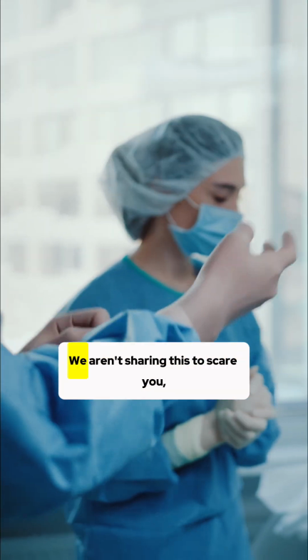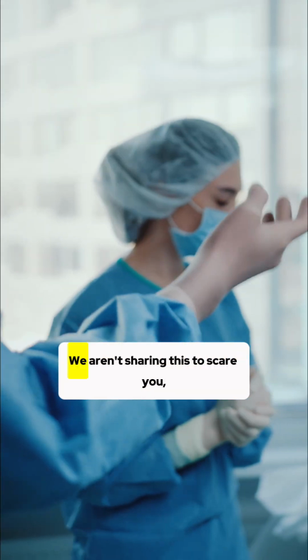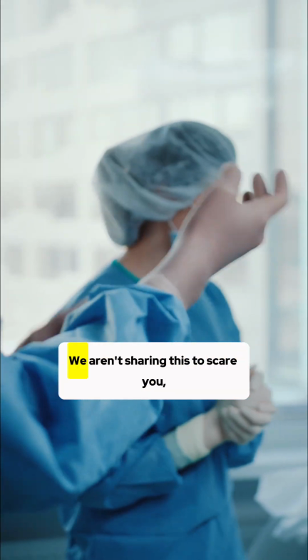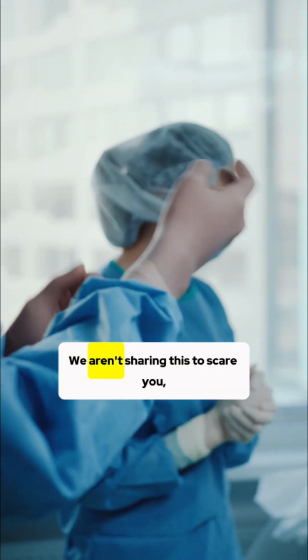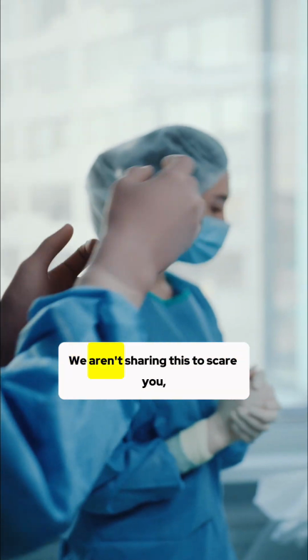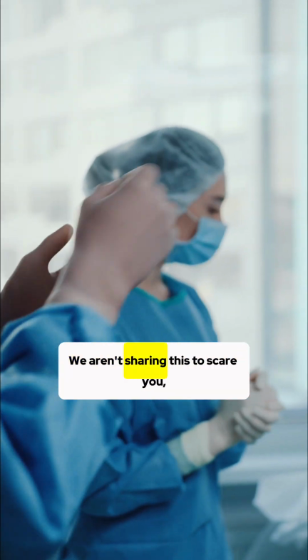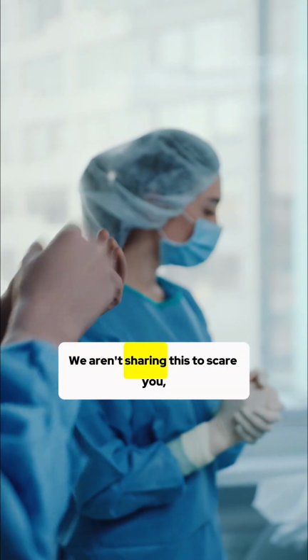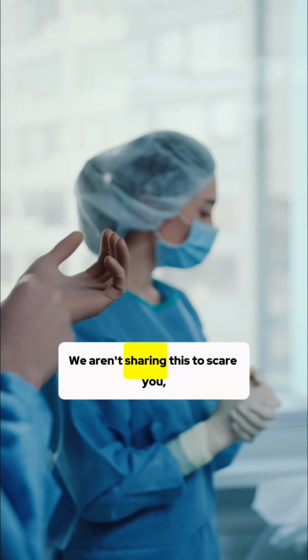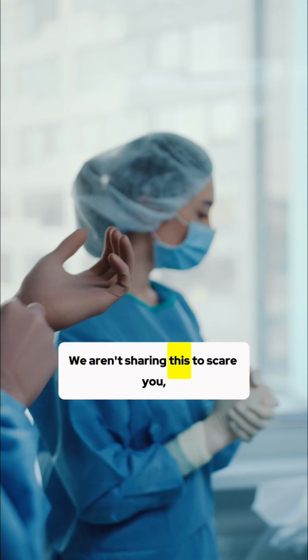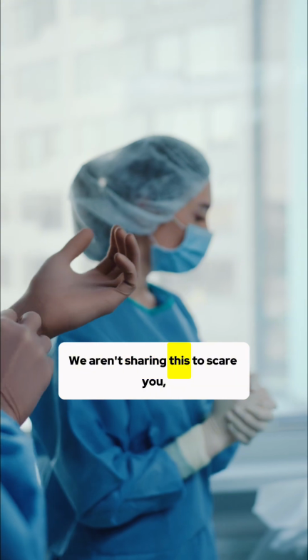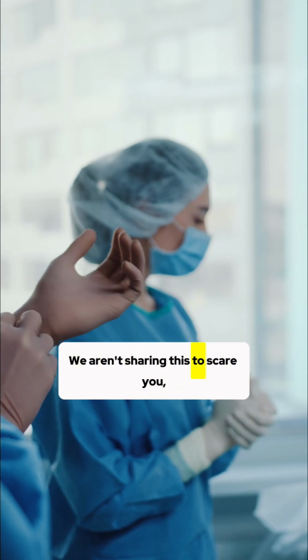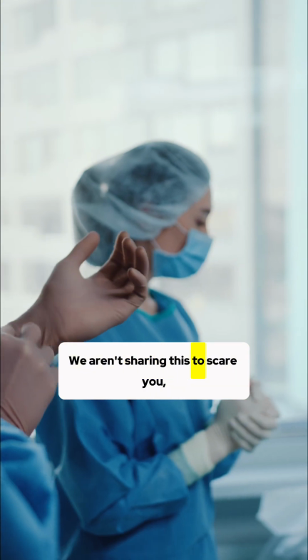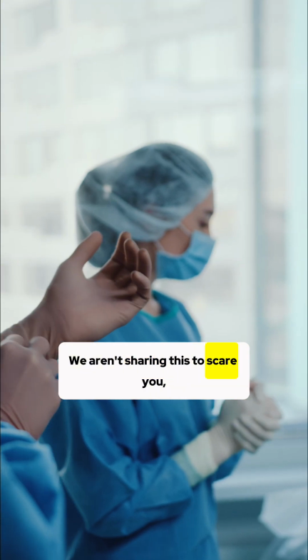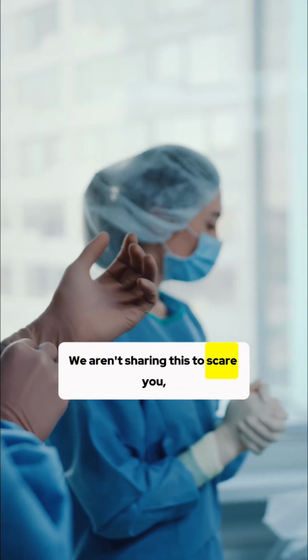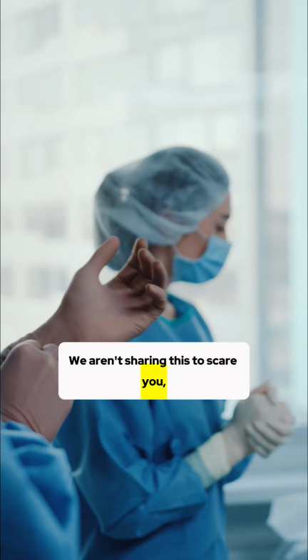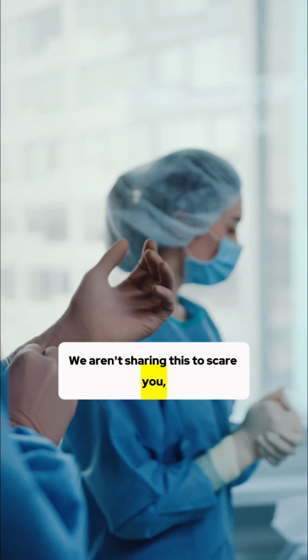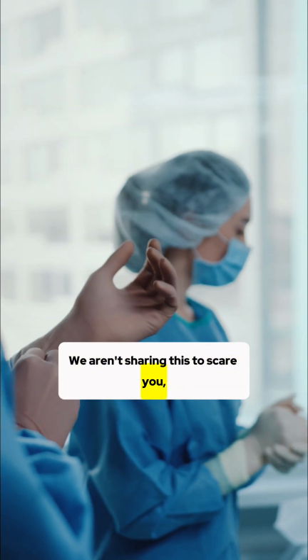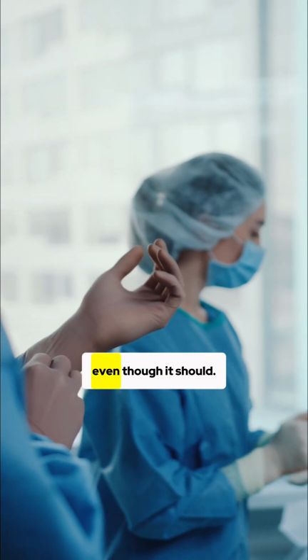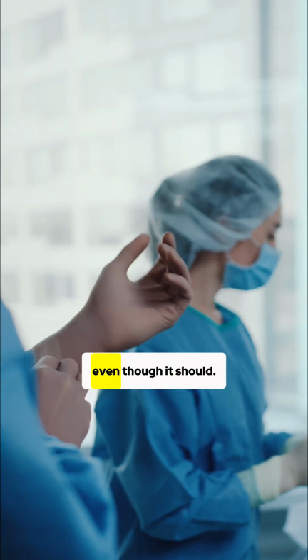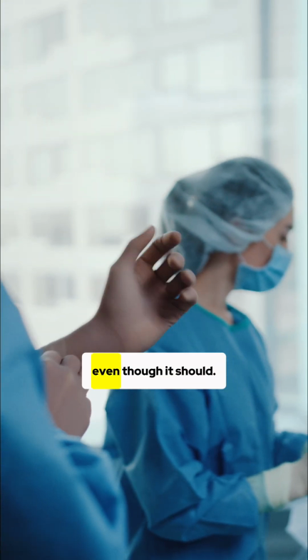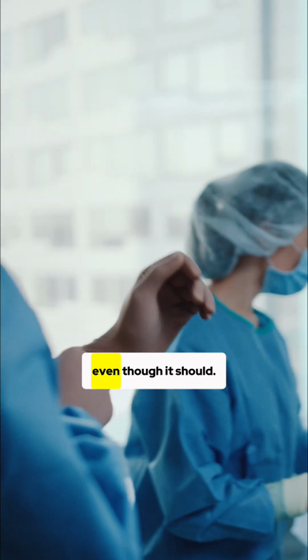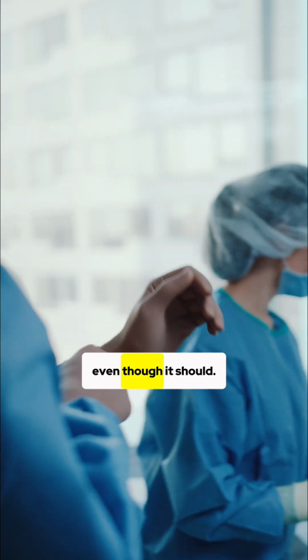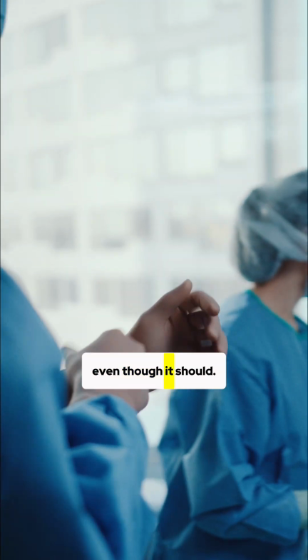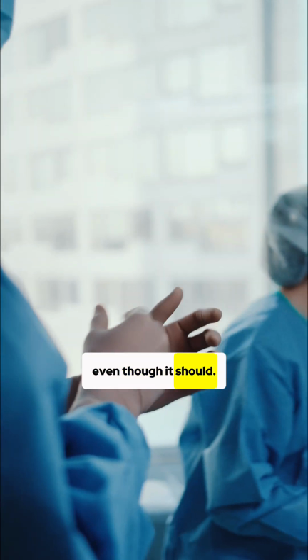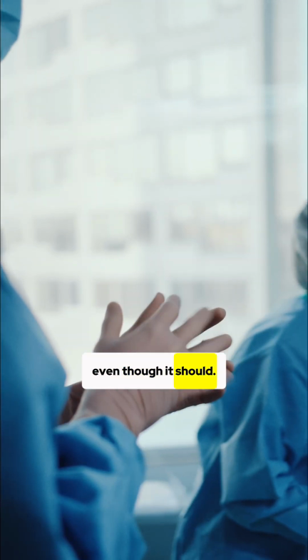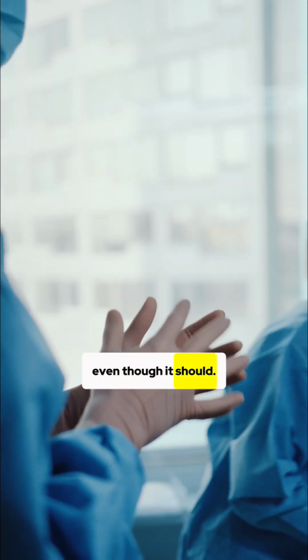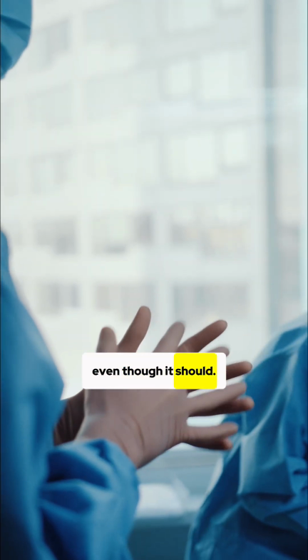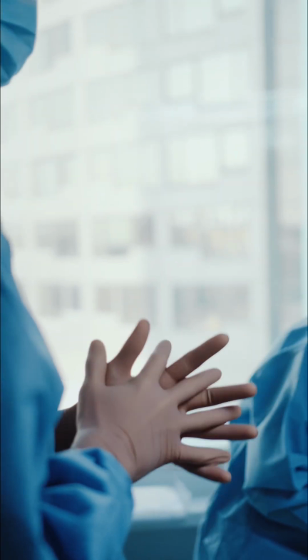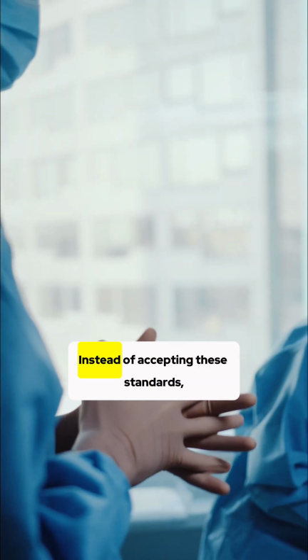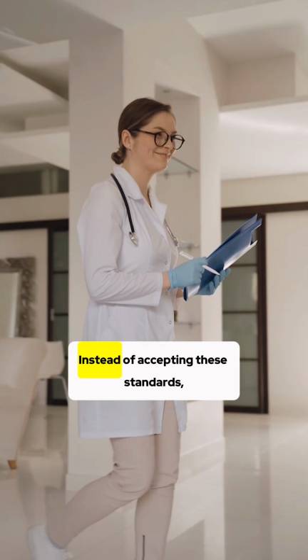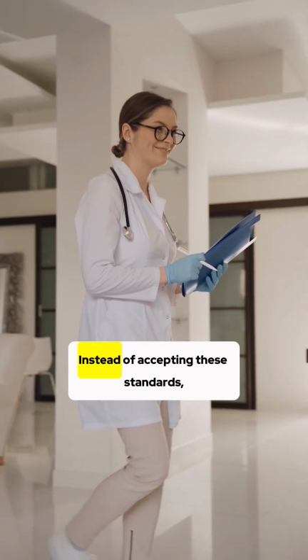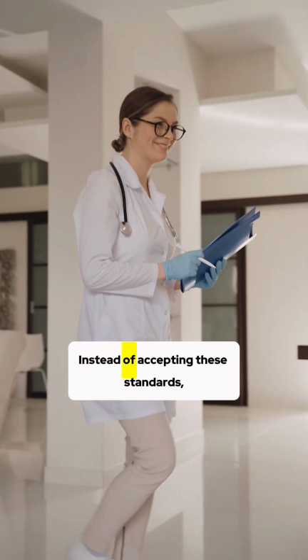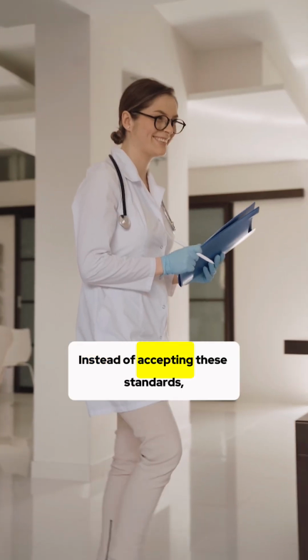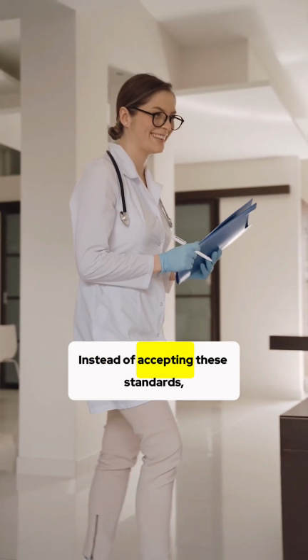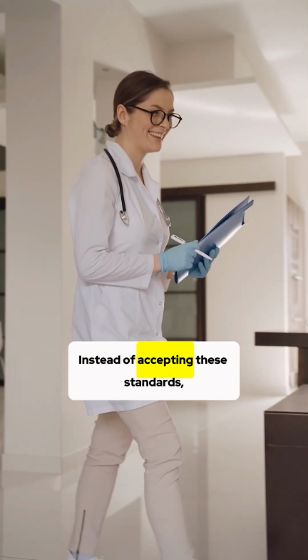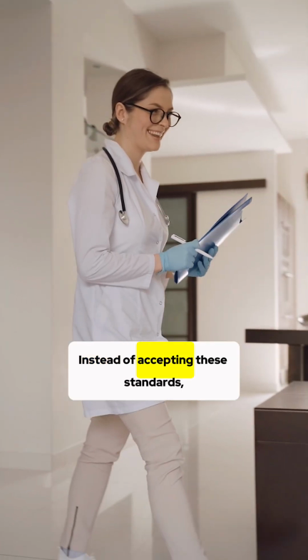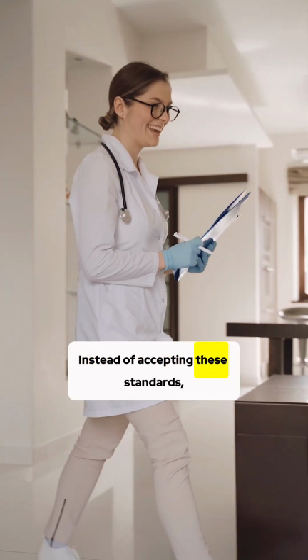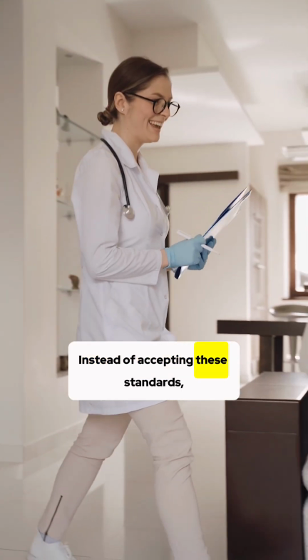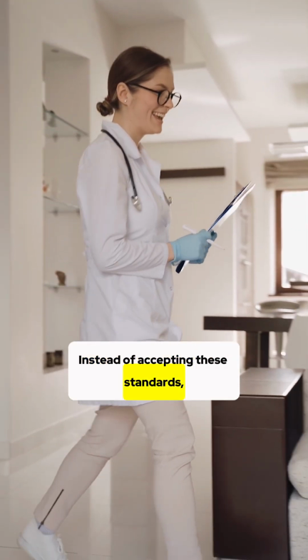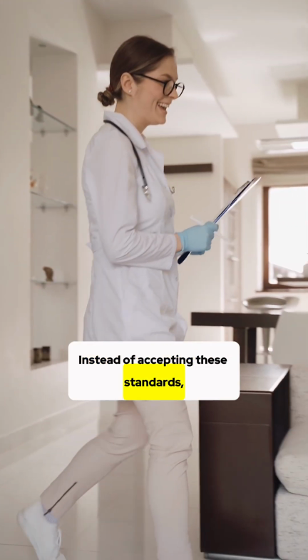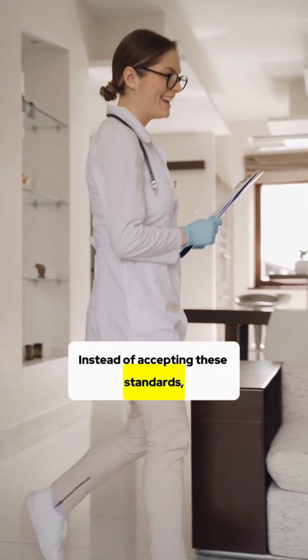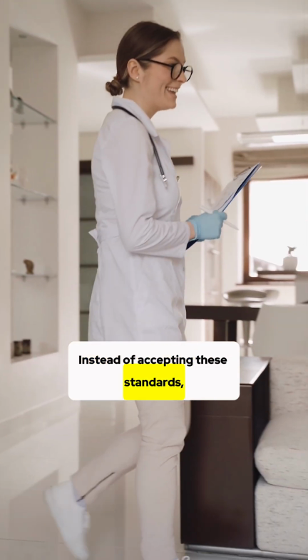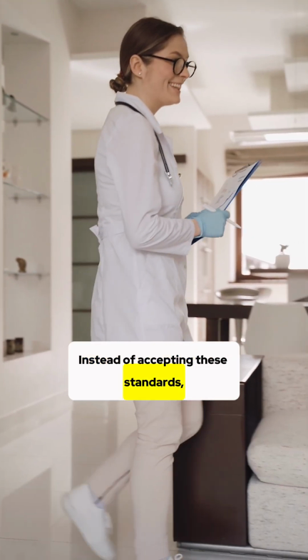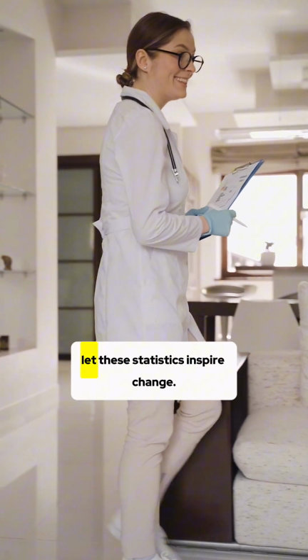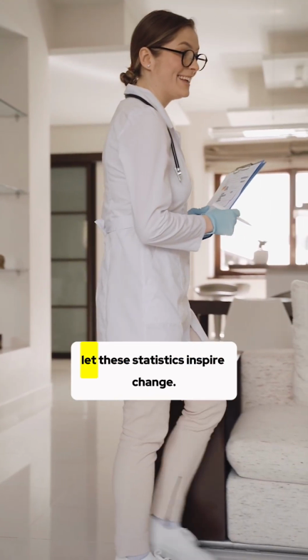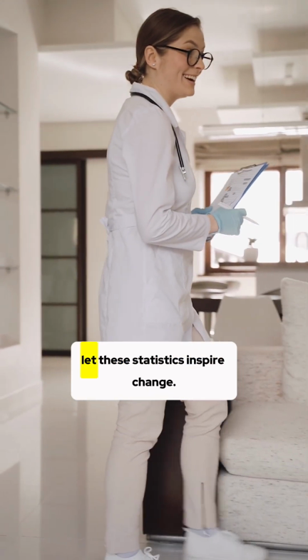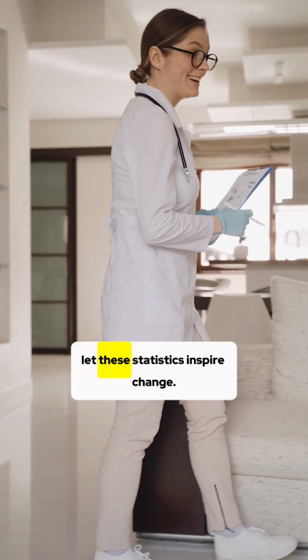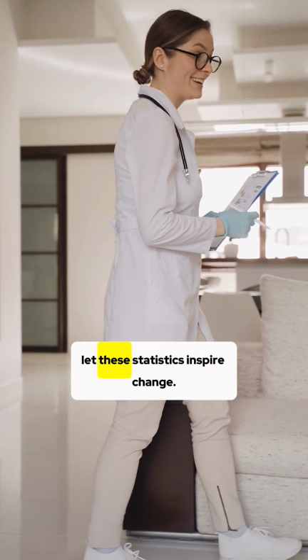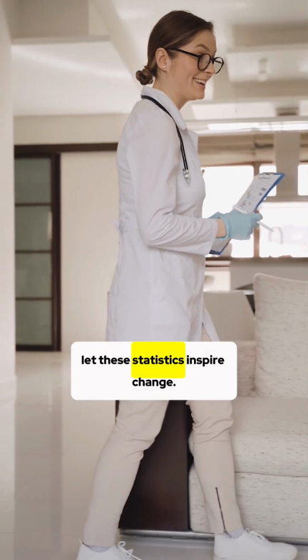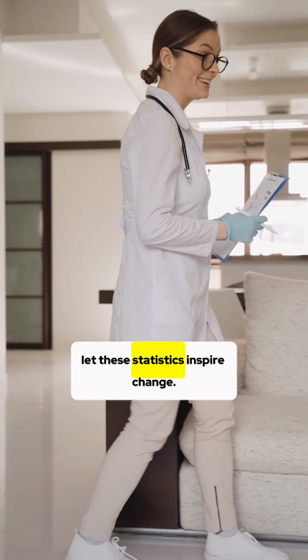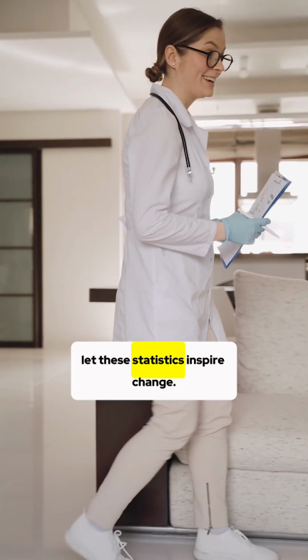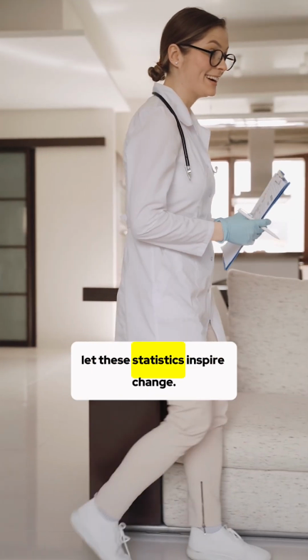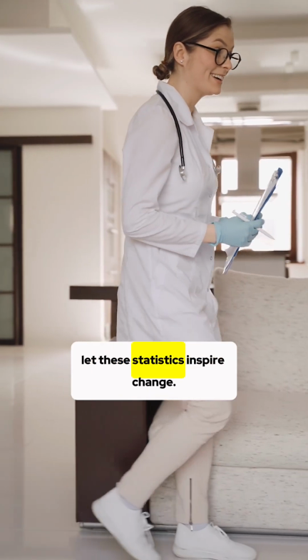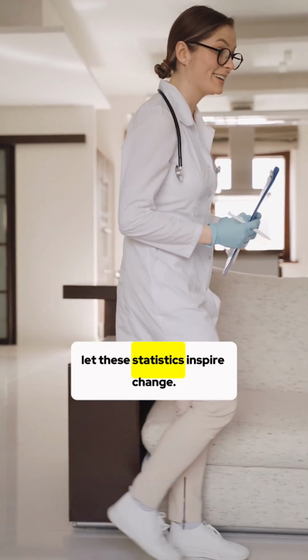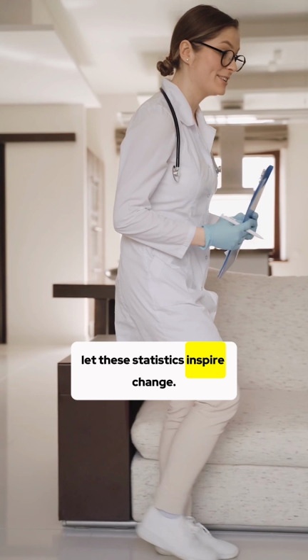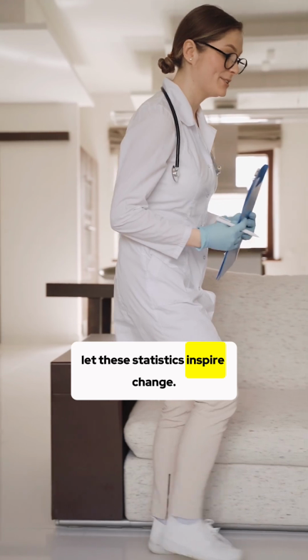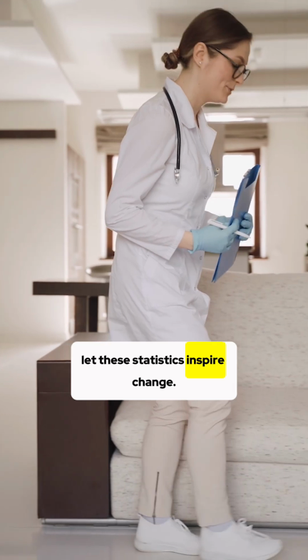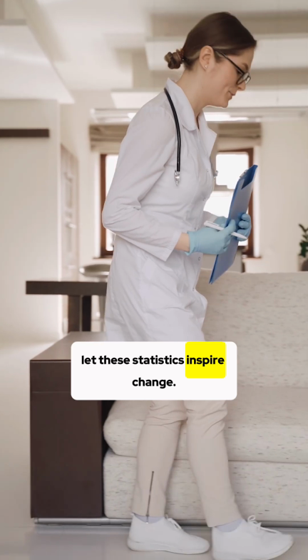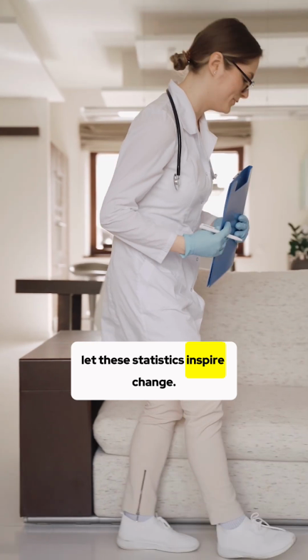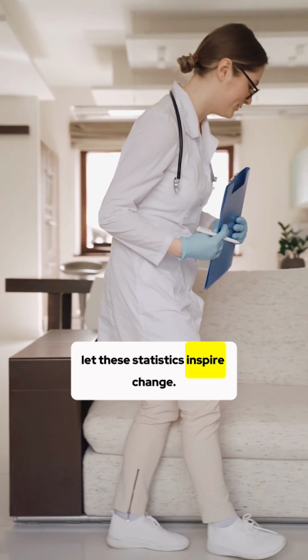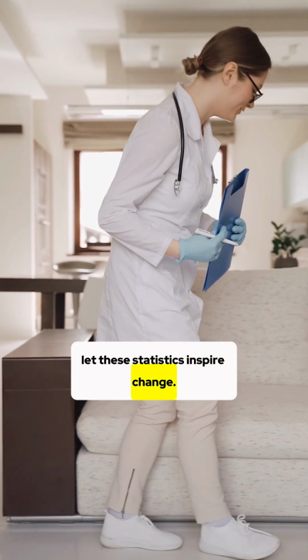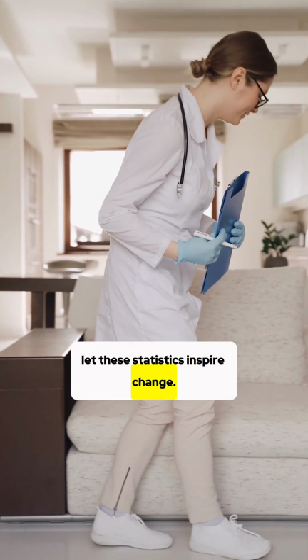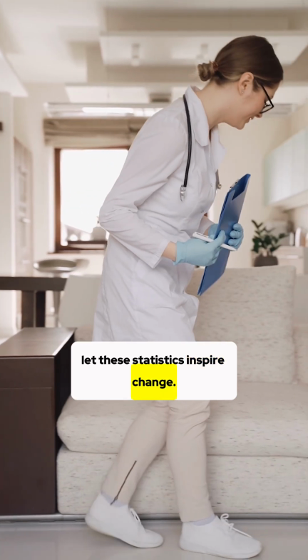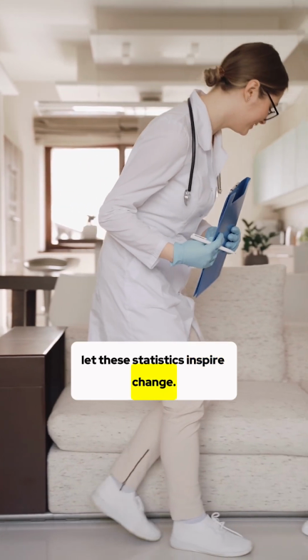We aren't sharing this to scare you, even though it should. Instead of accepting these standards, let these statistics inspire change.